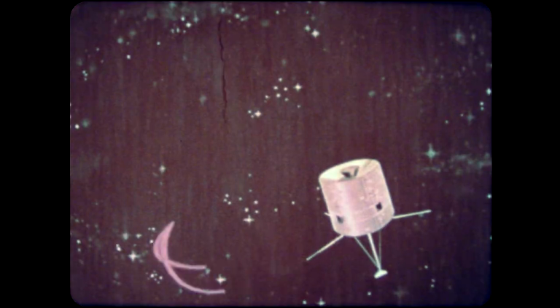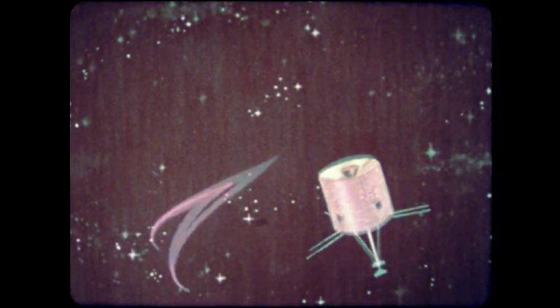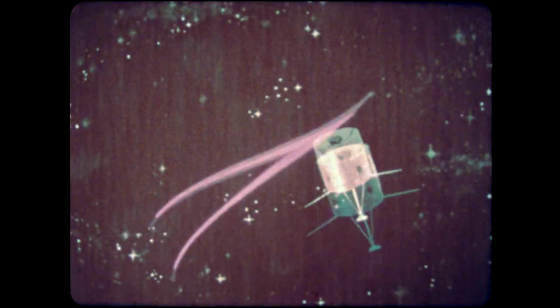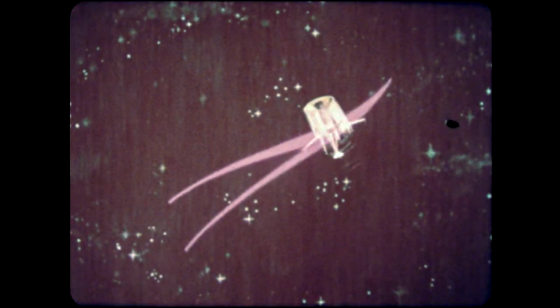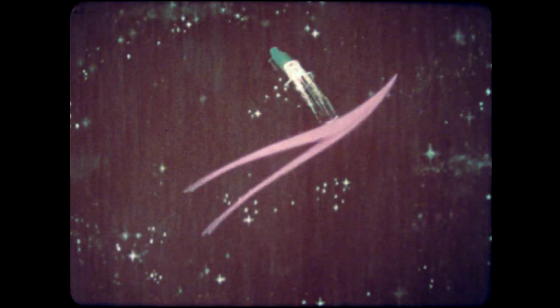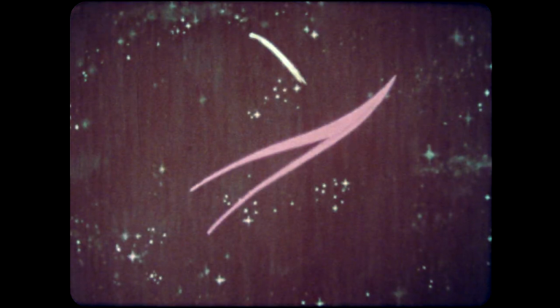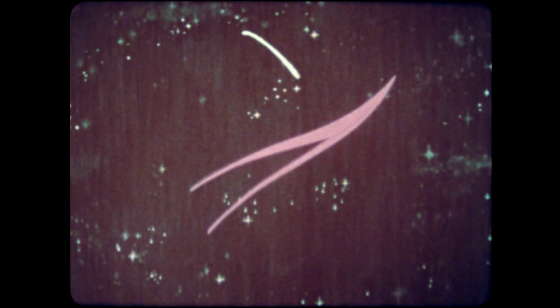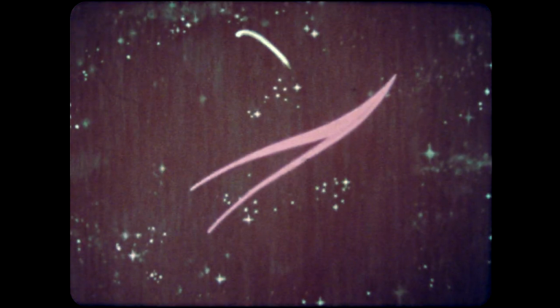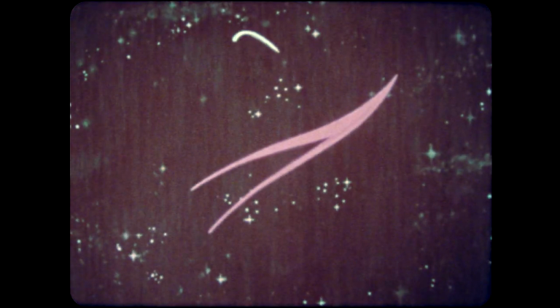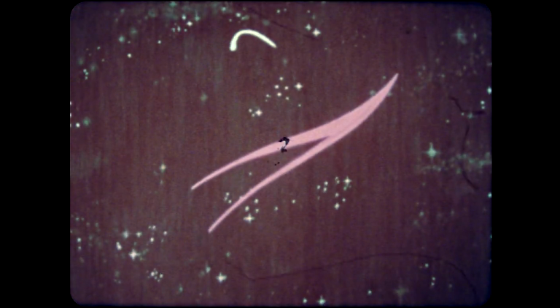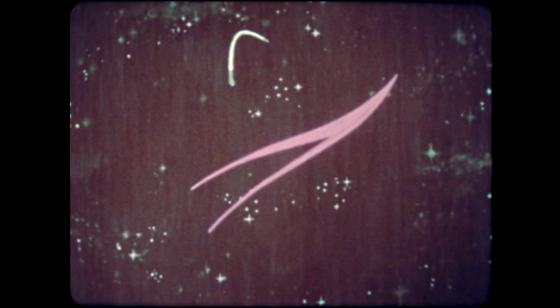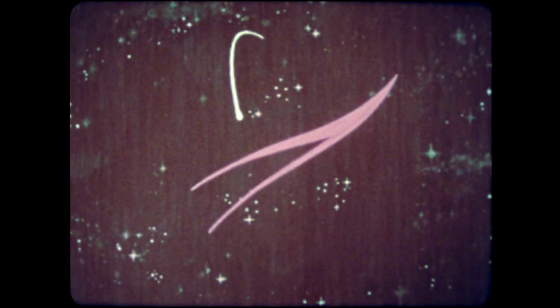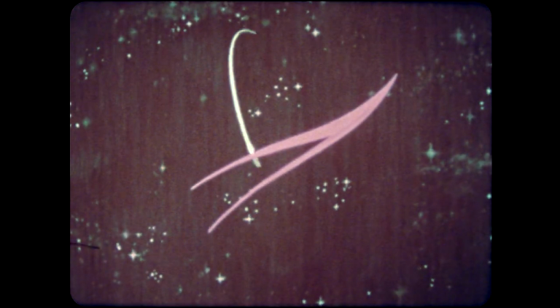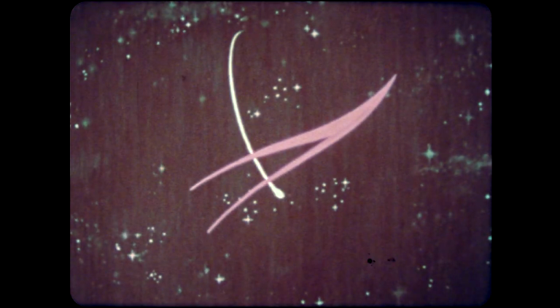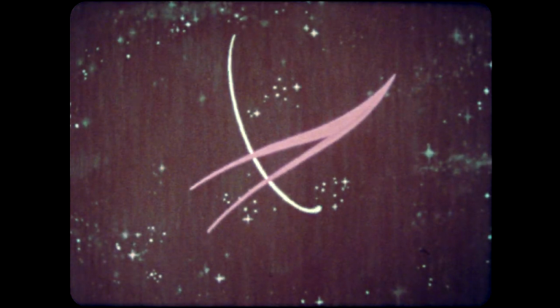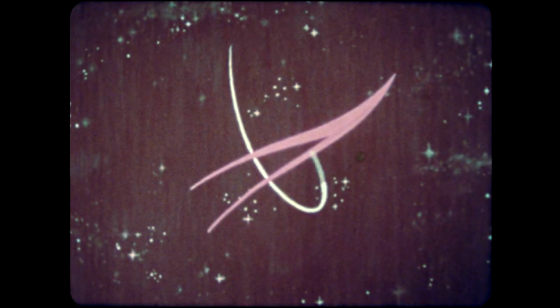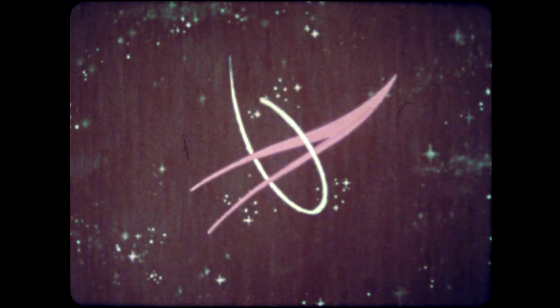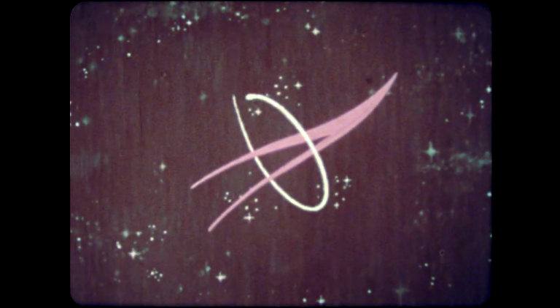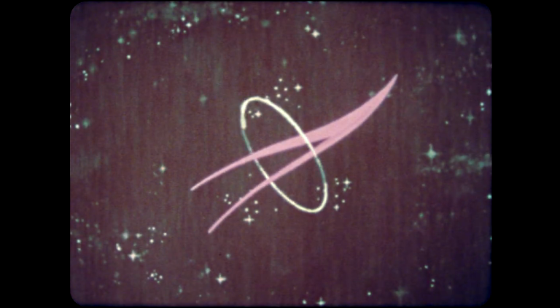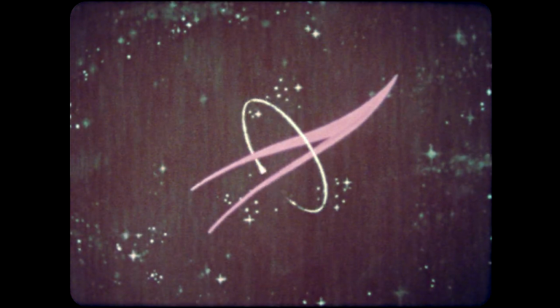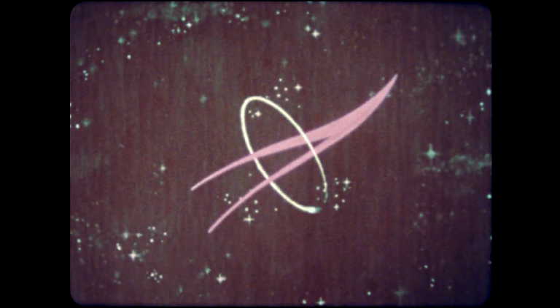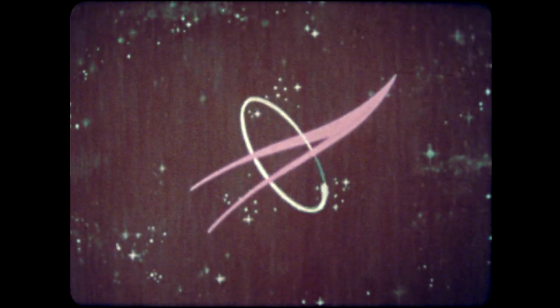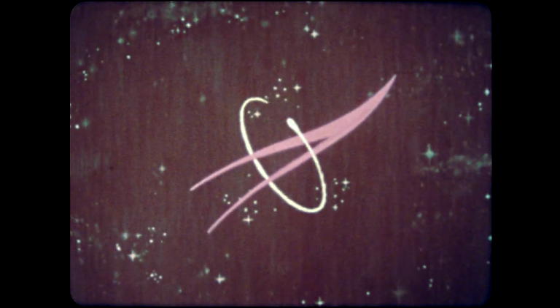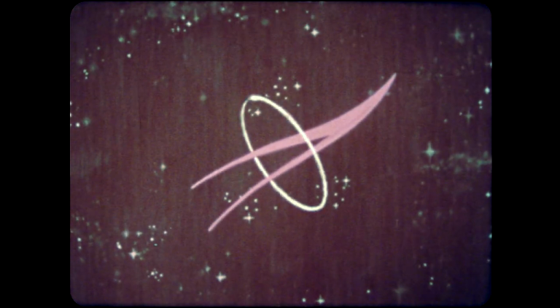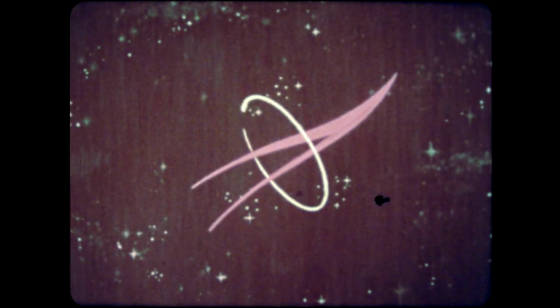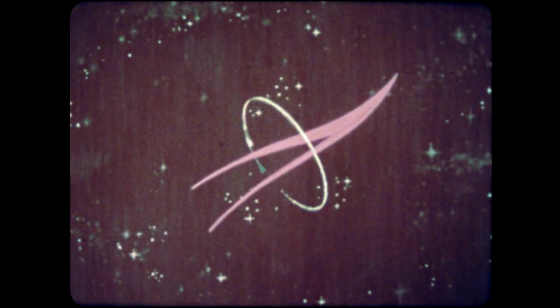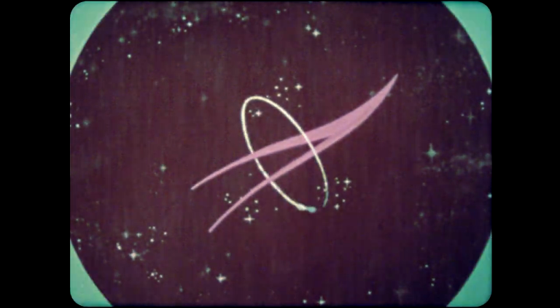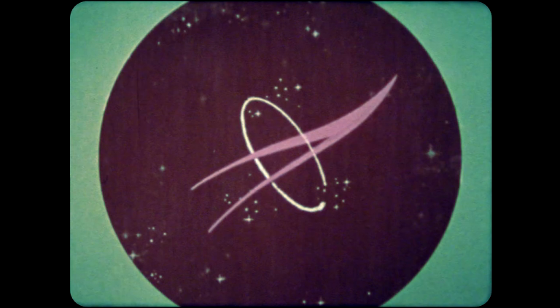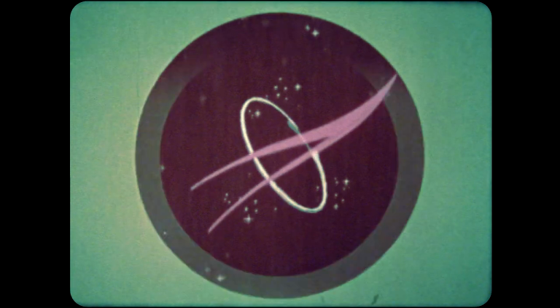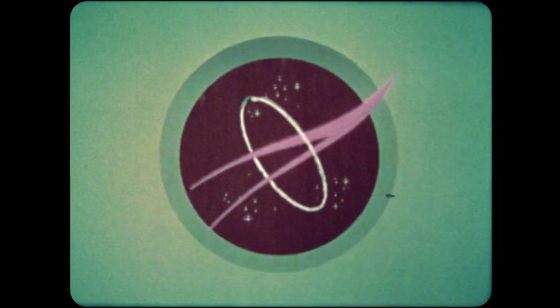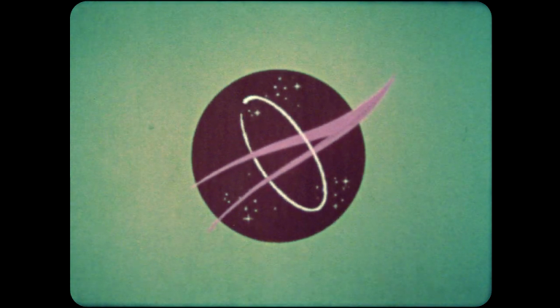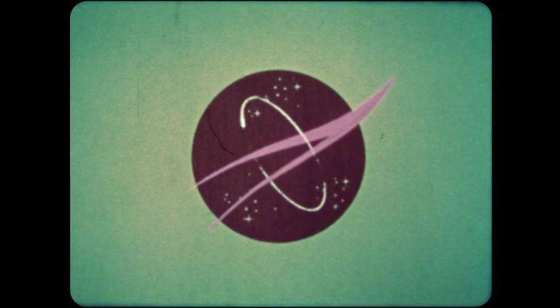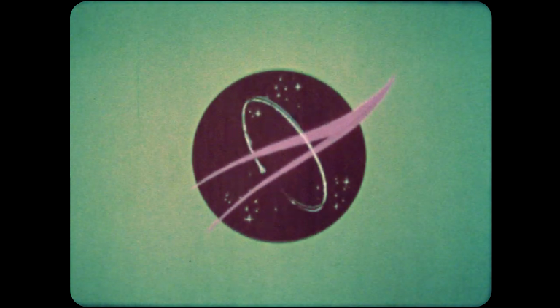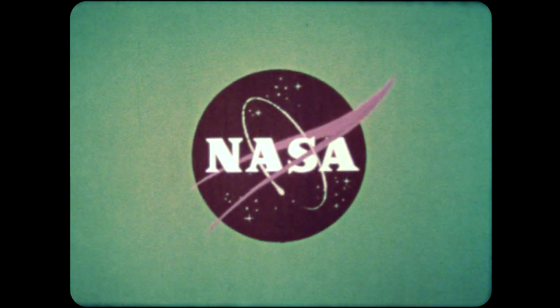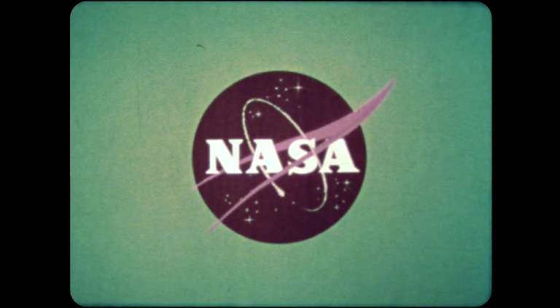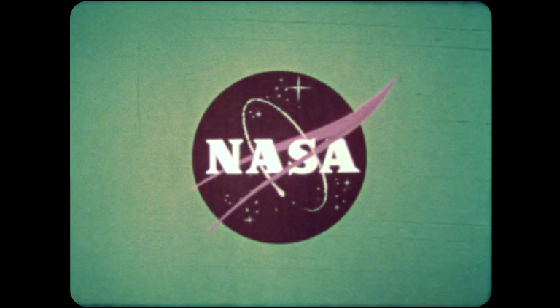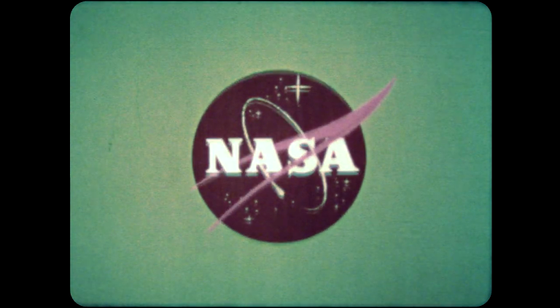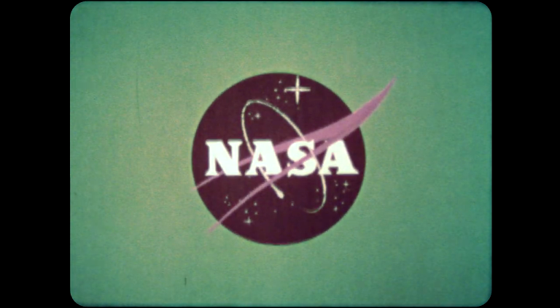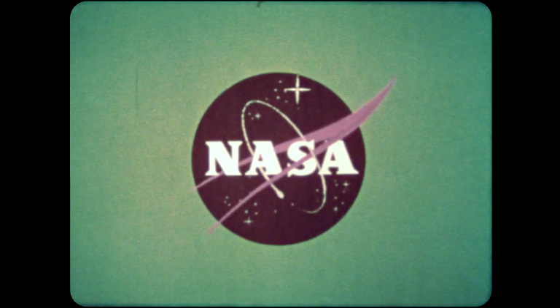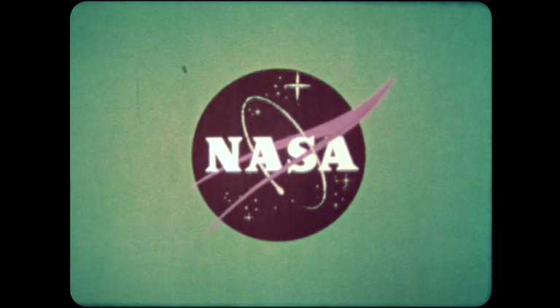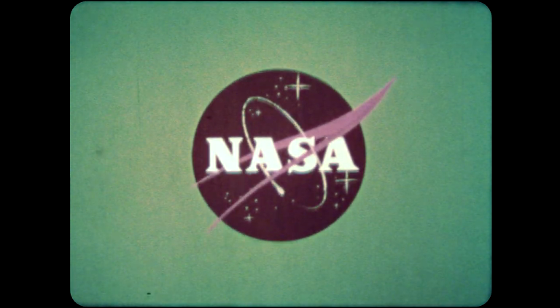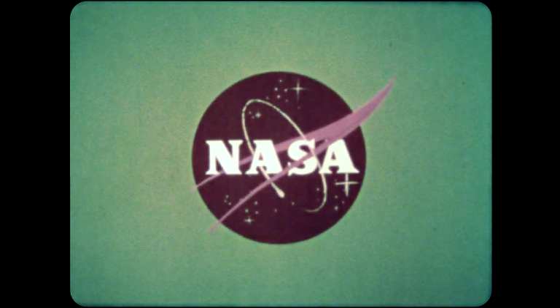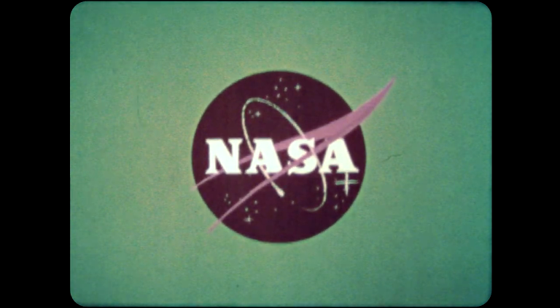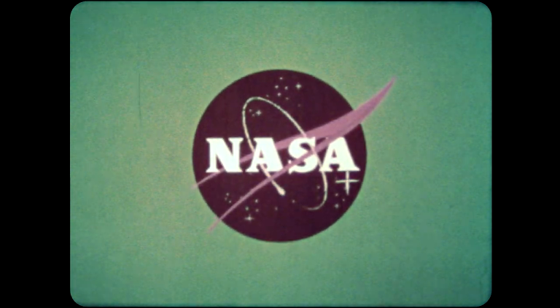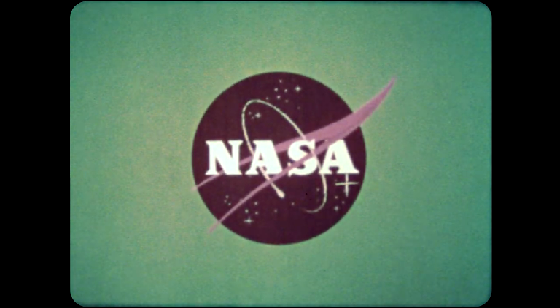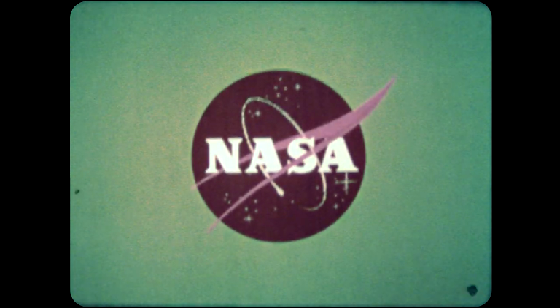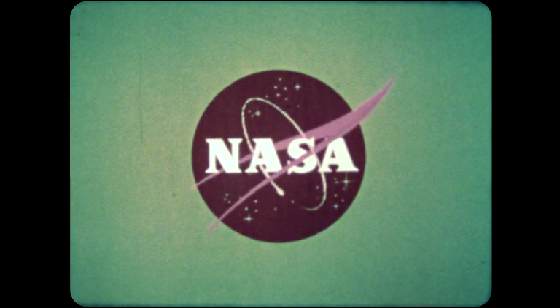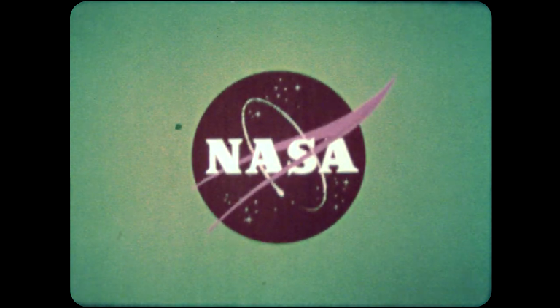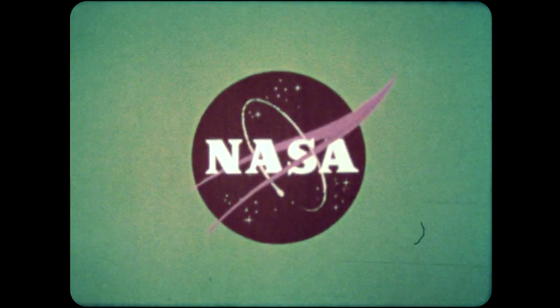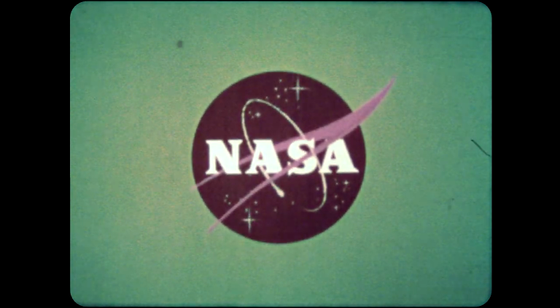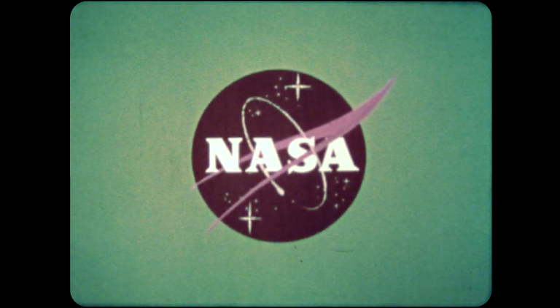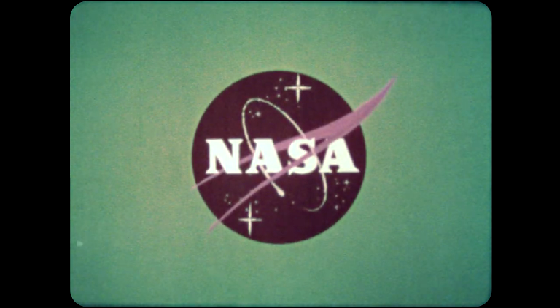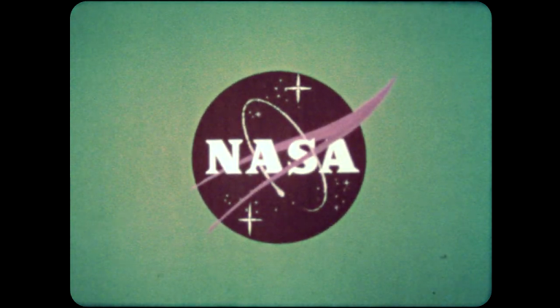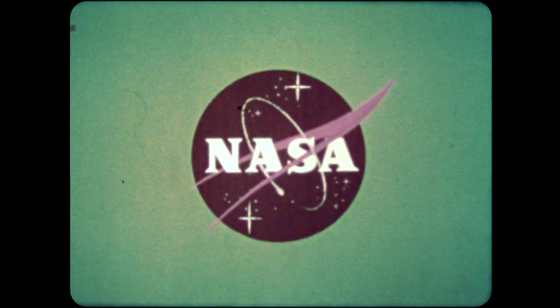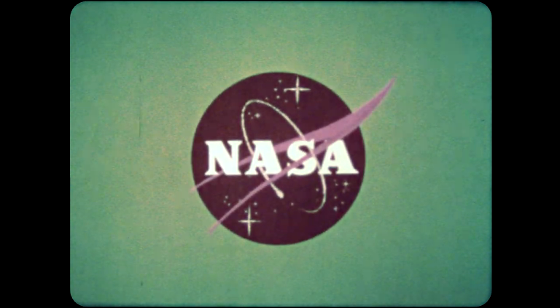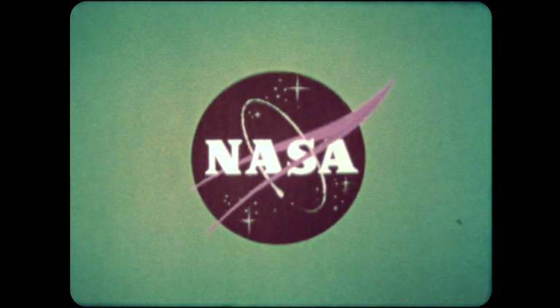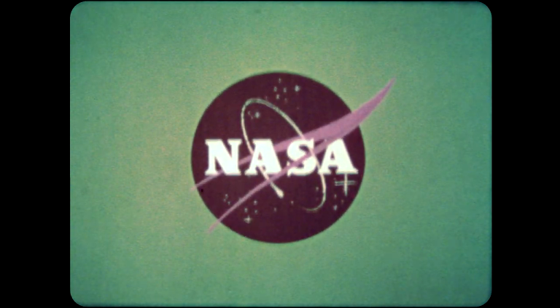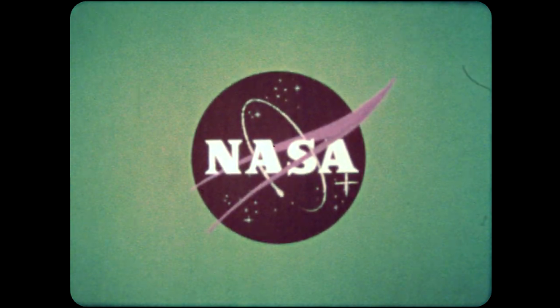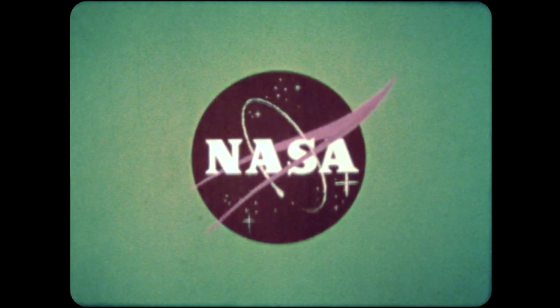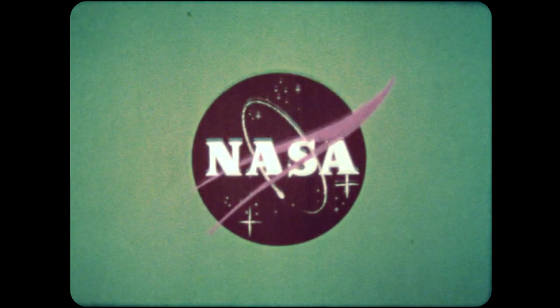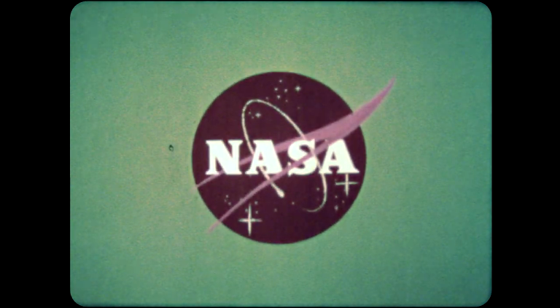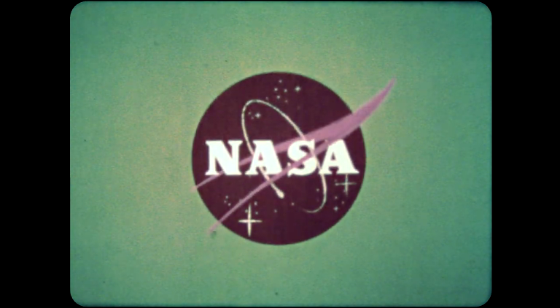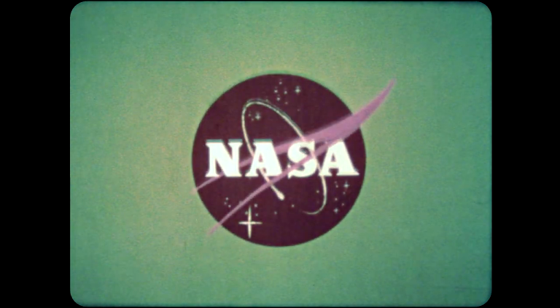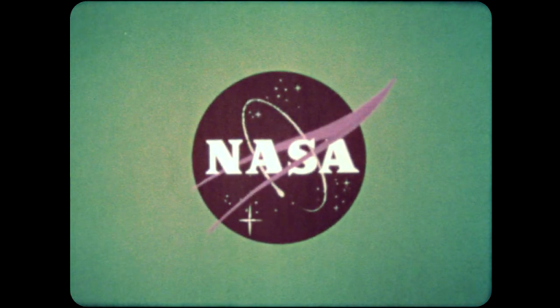This has been an Aeronautics and Space Report presented by NASA, the National Aeronautics and Space Administration.